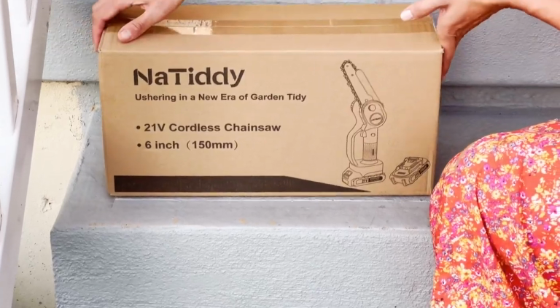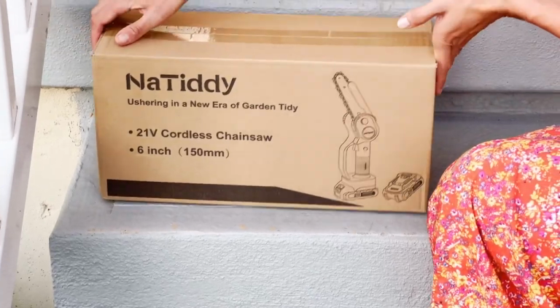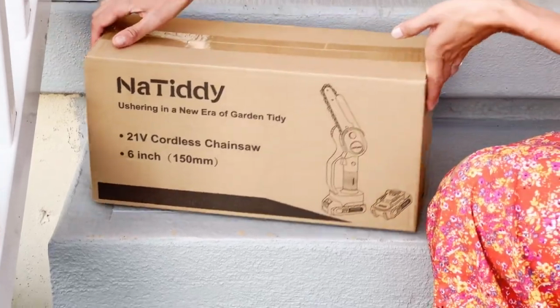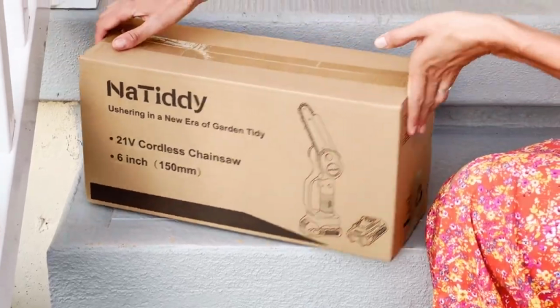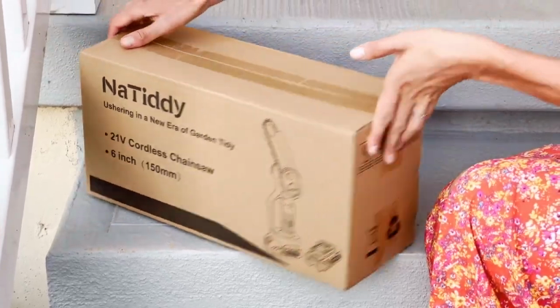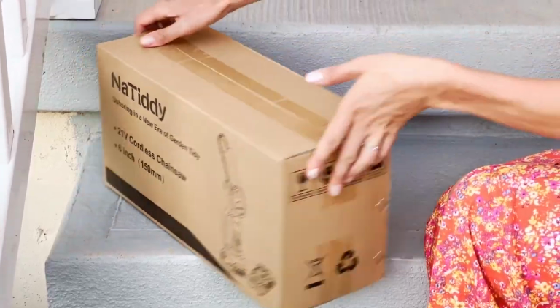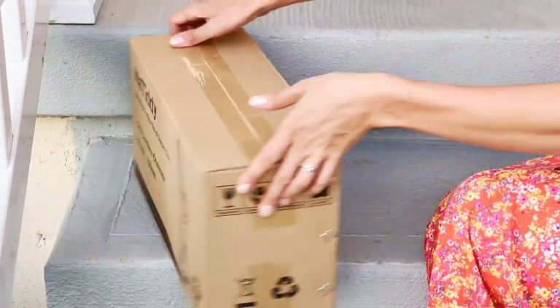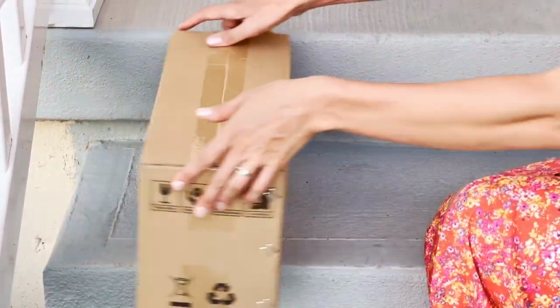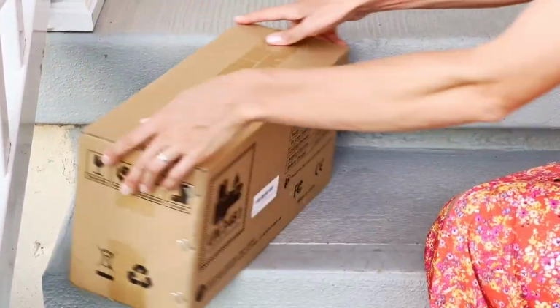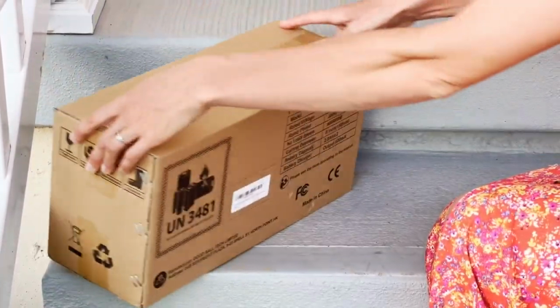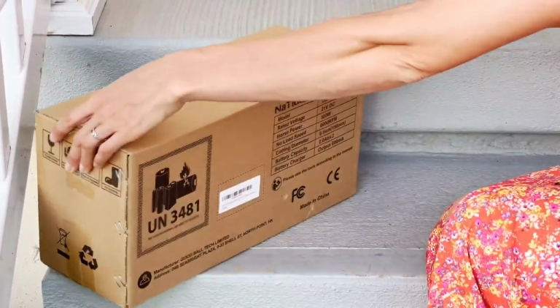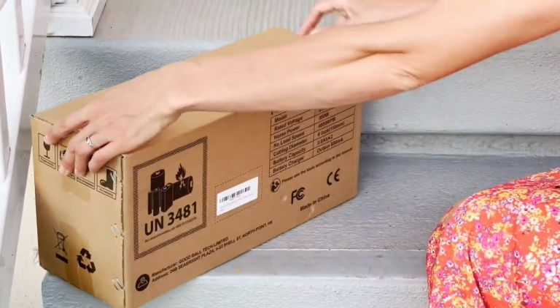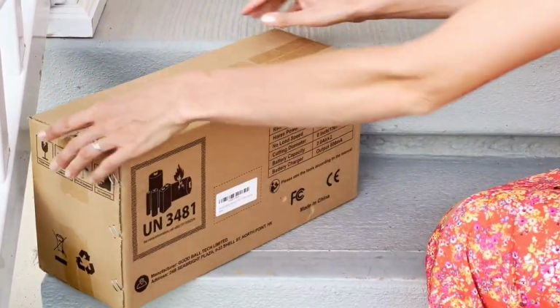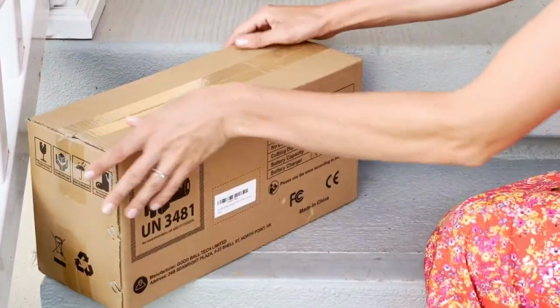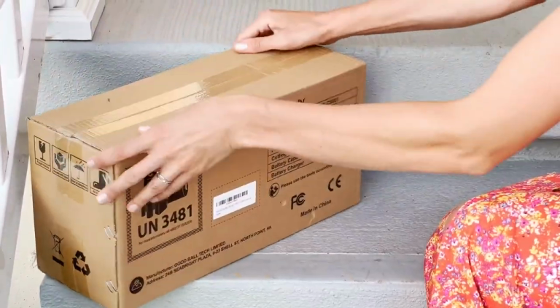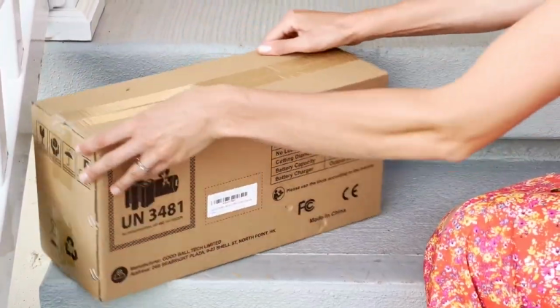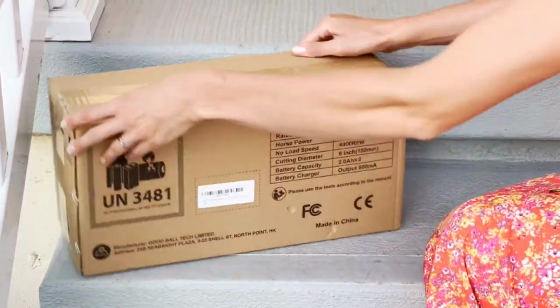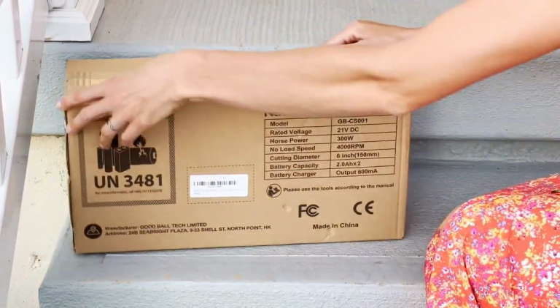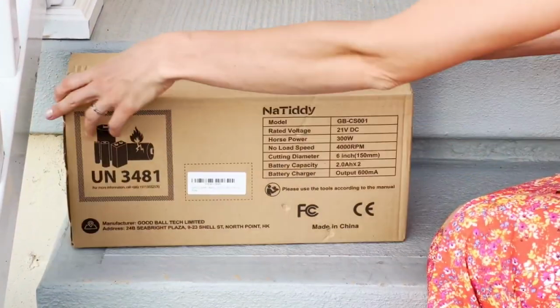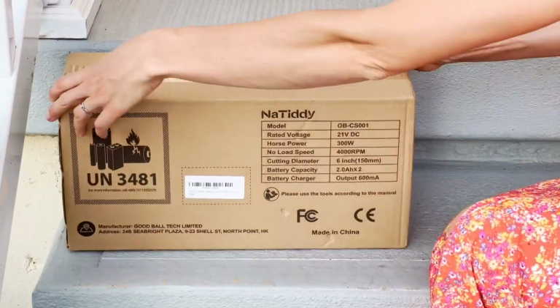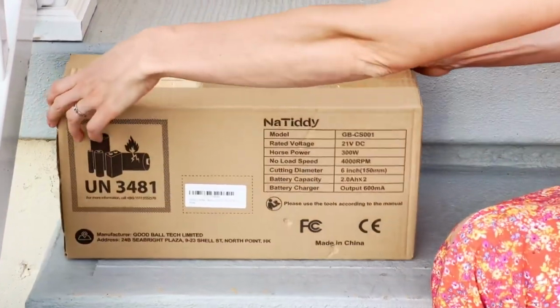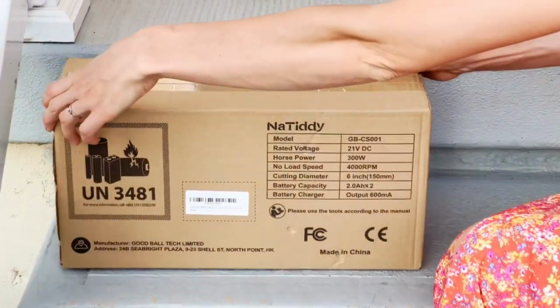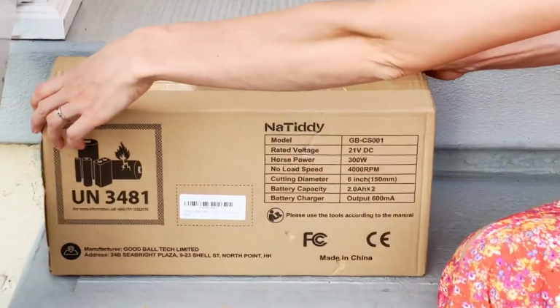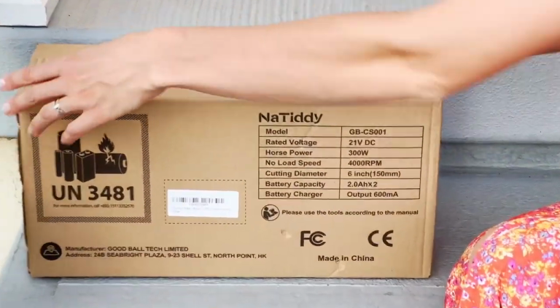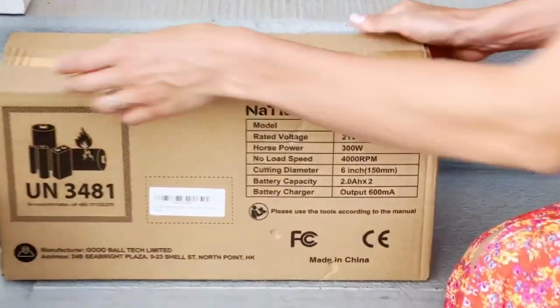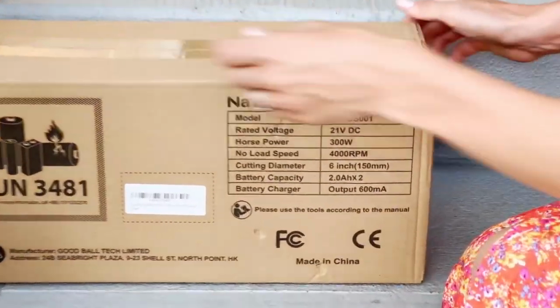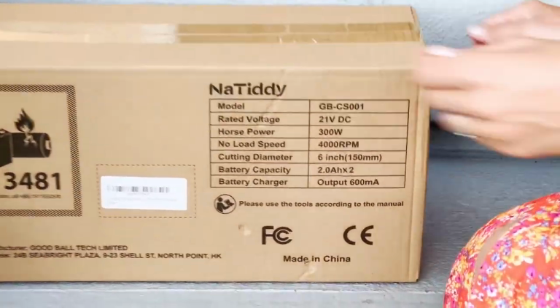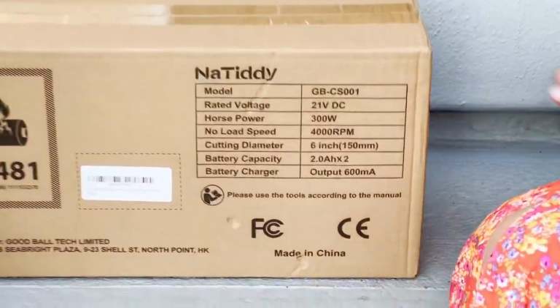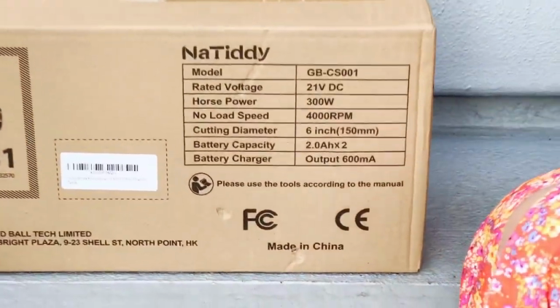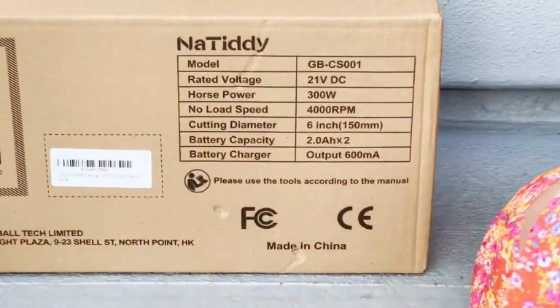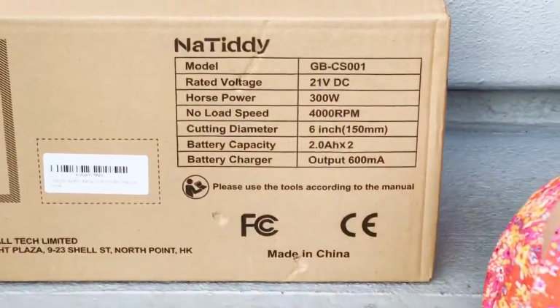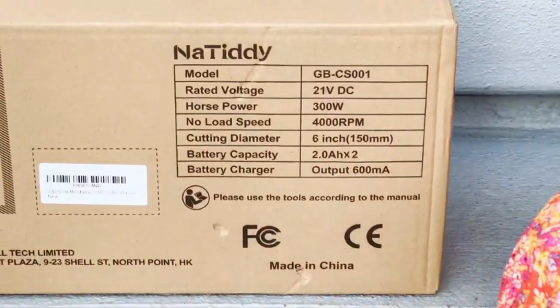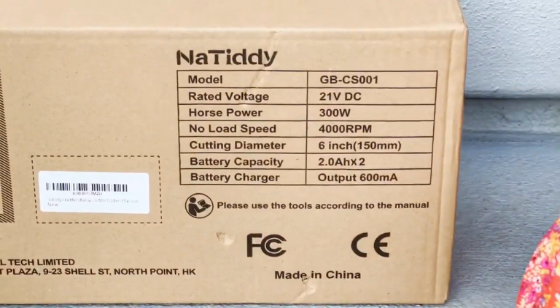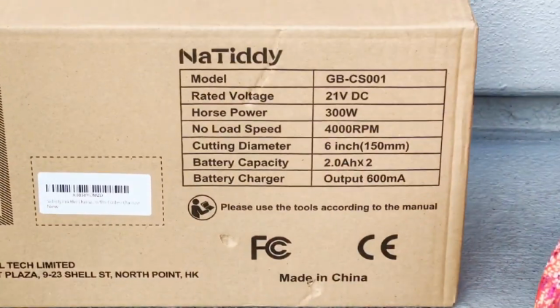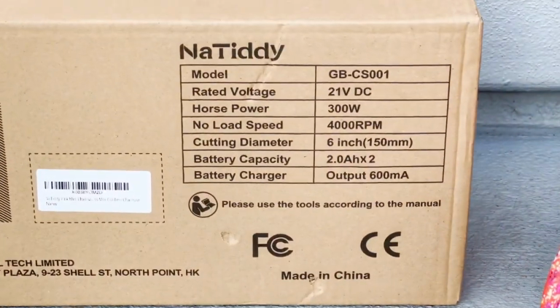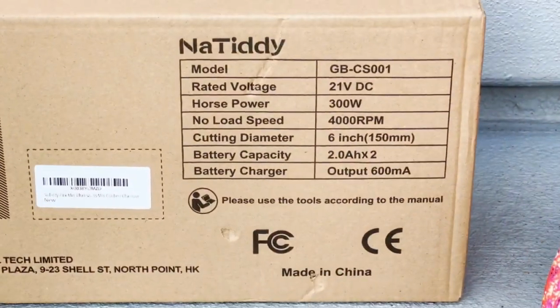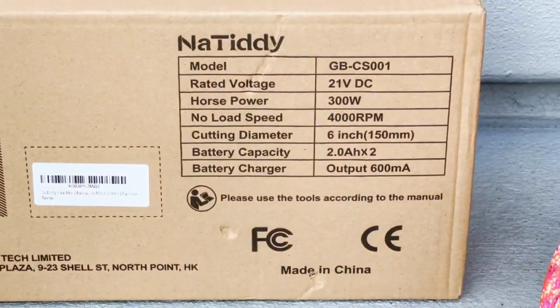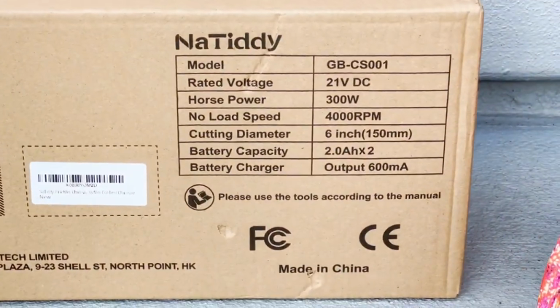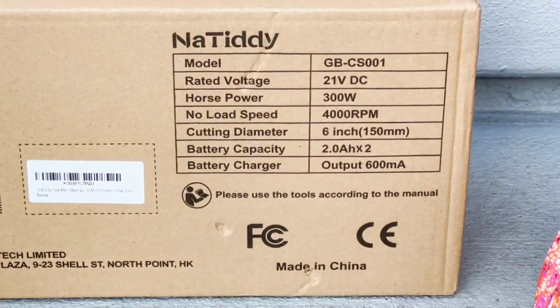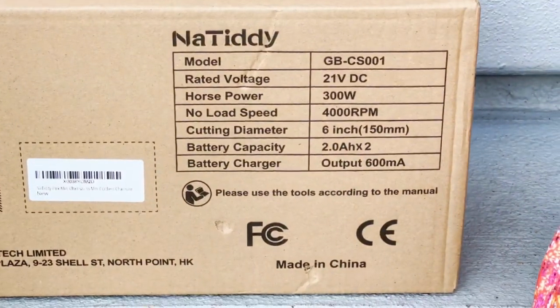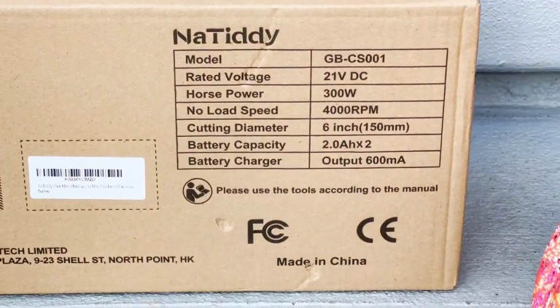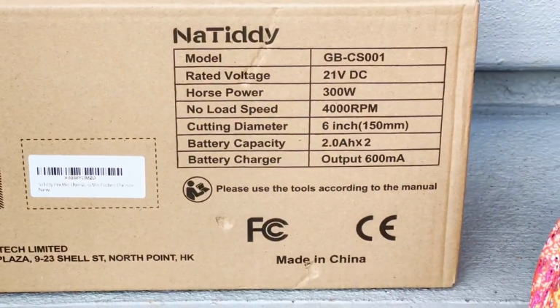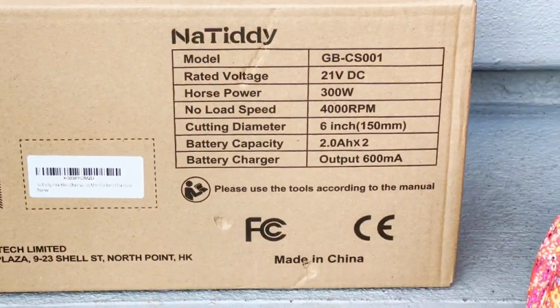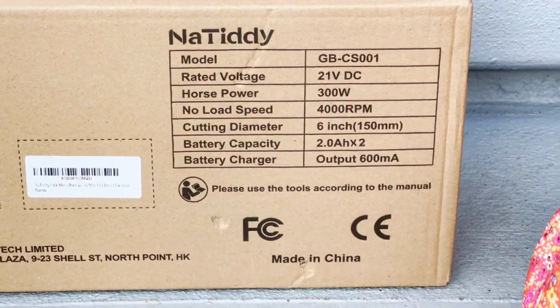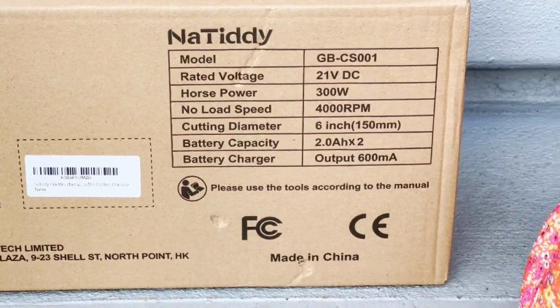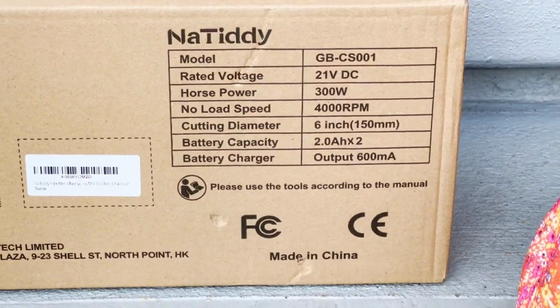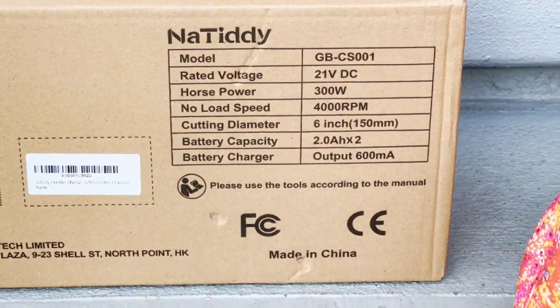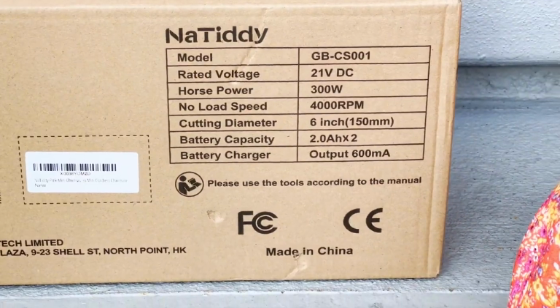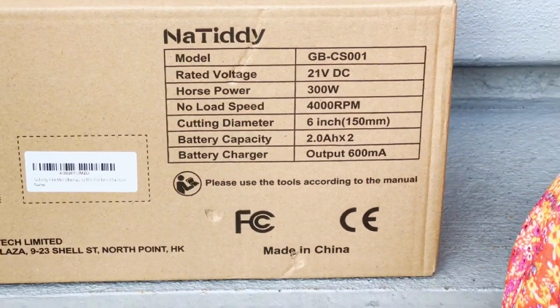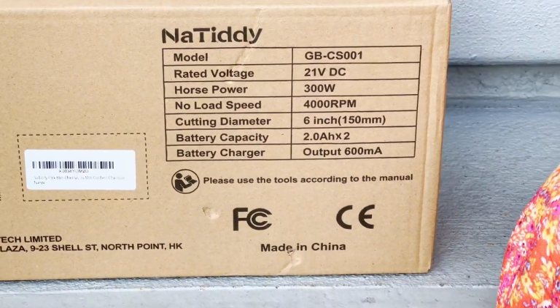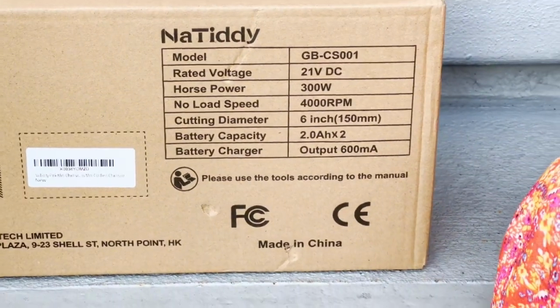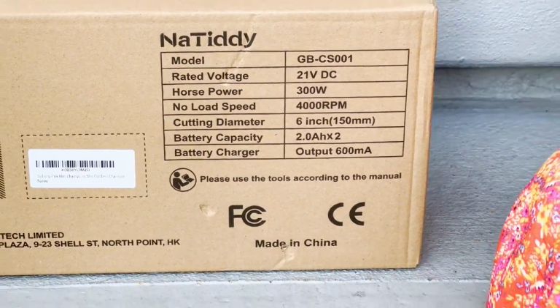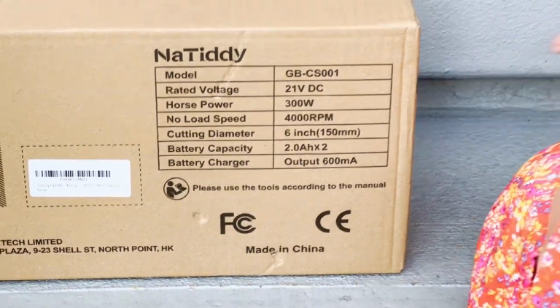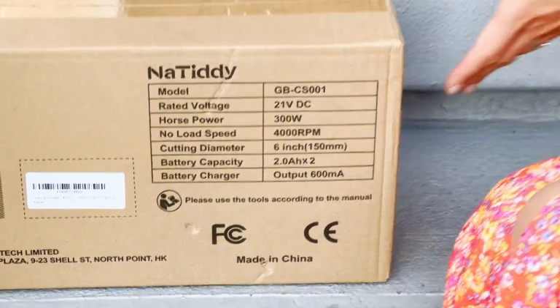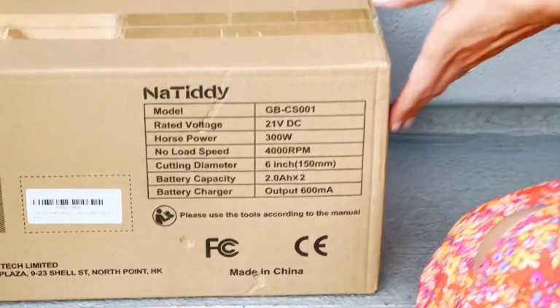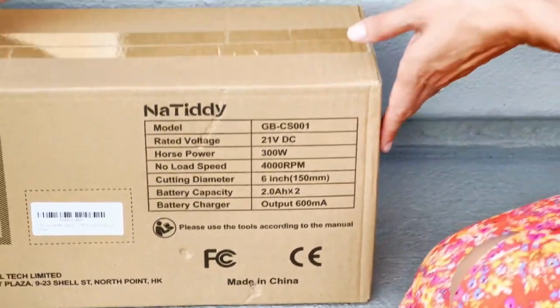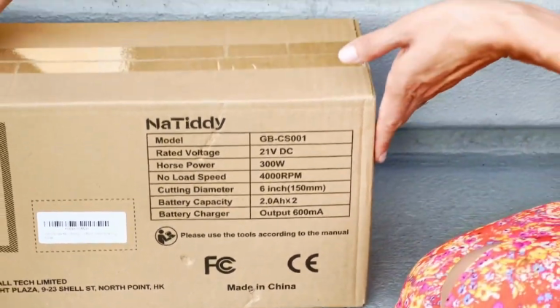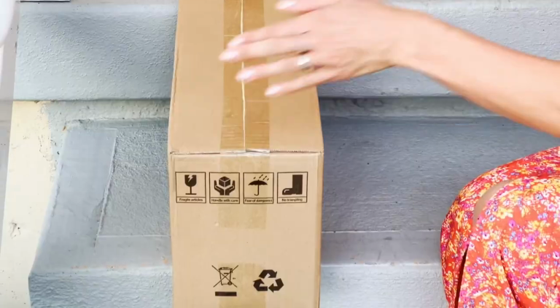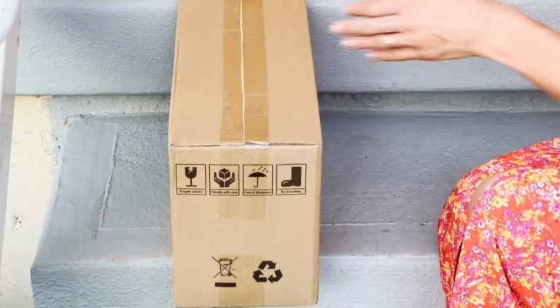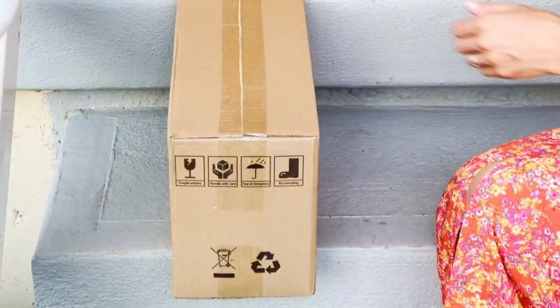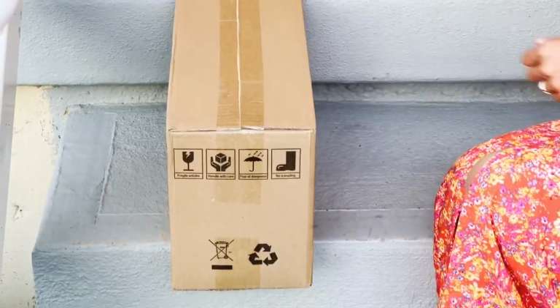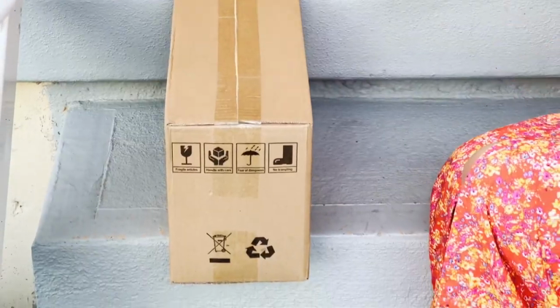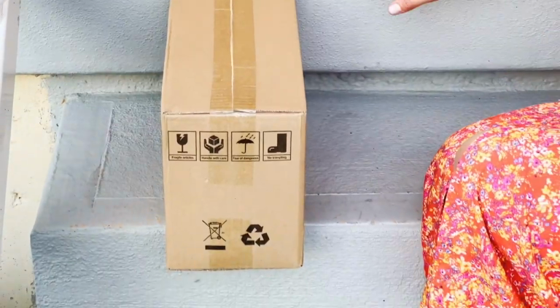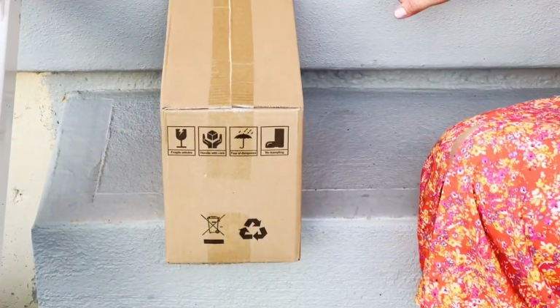Hello everyone. Today we will be looking at, reviewing, and demonstrating the NaTiti Mini Chainsaw.